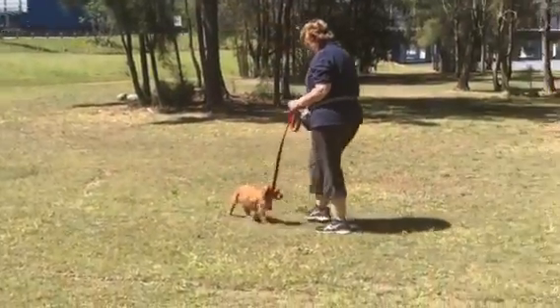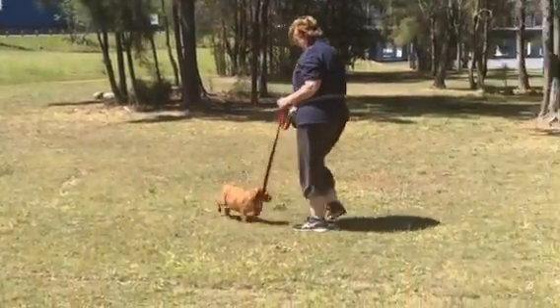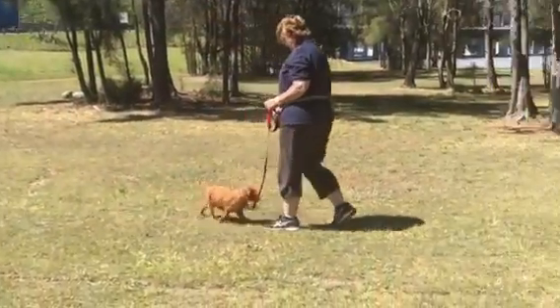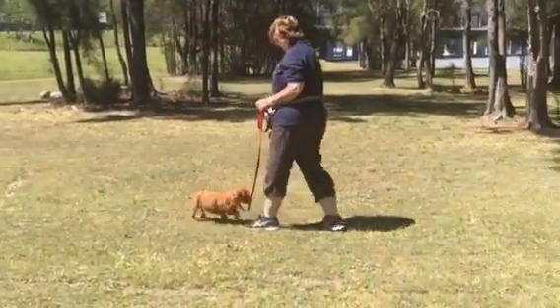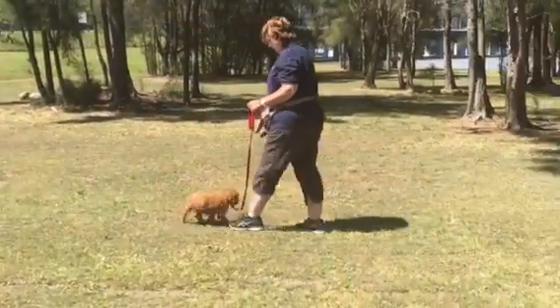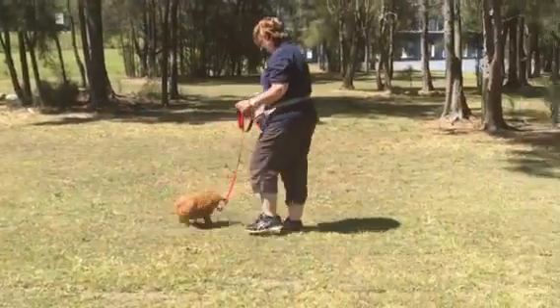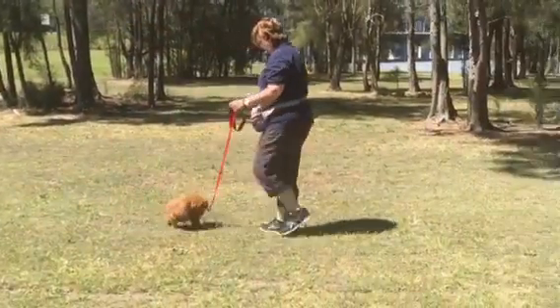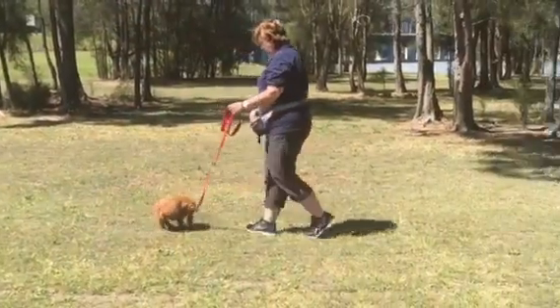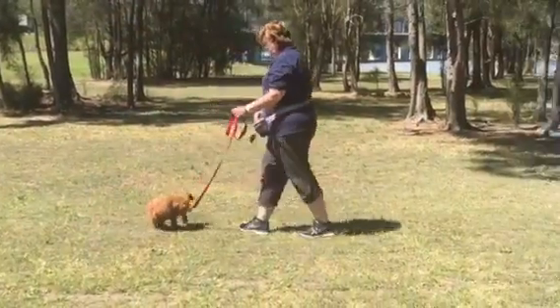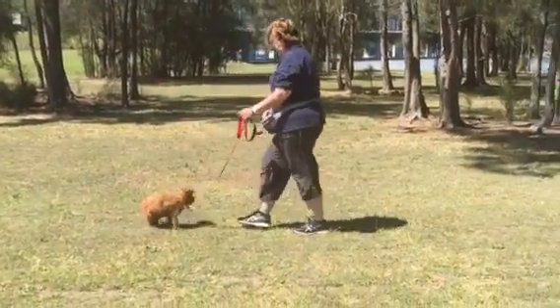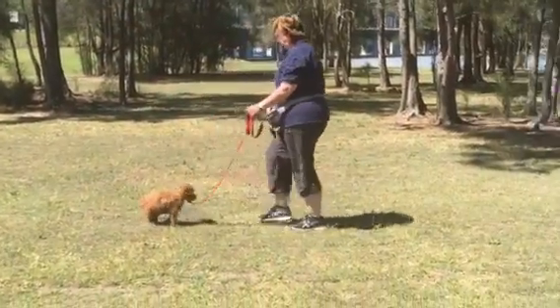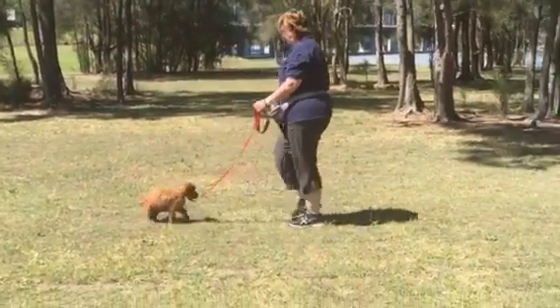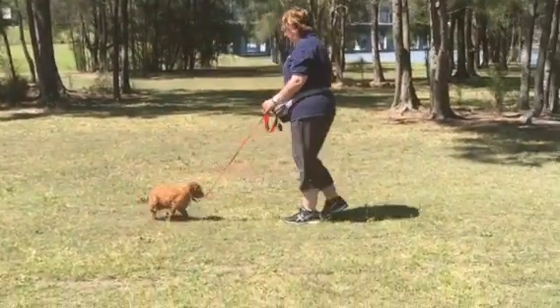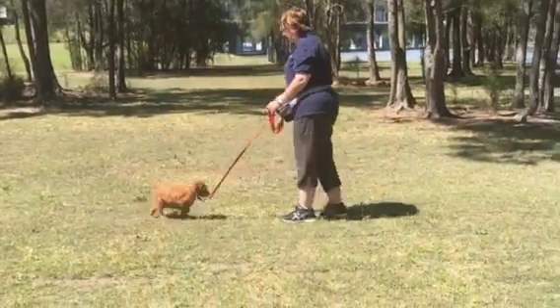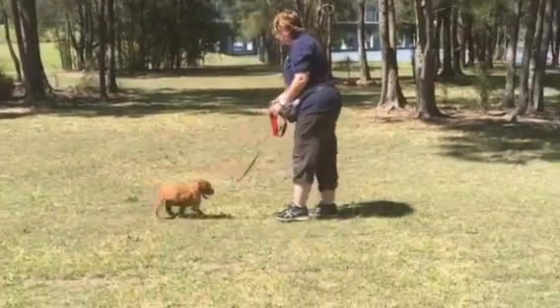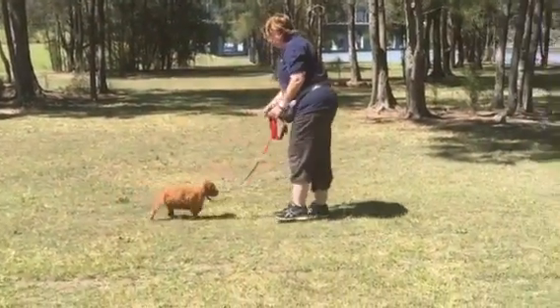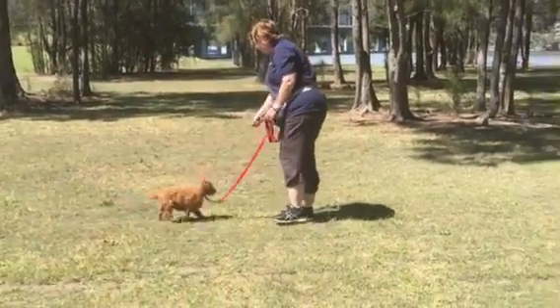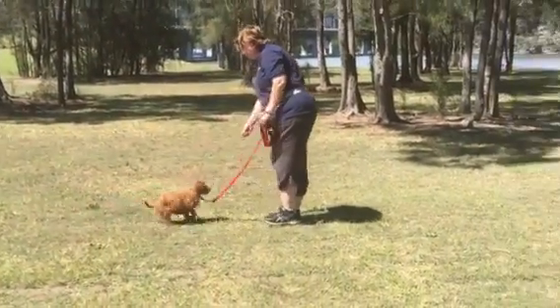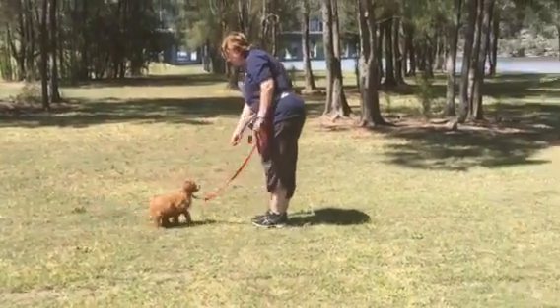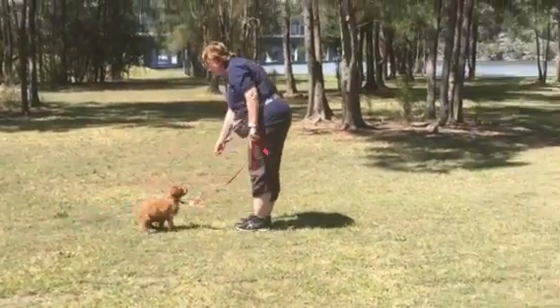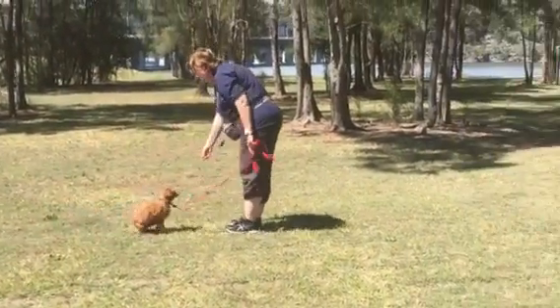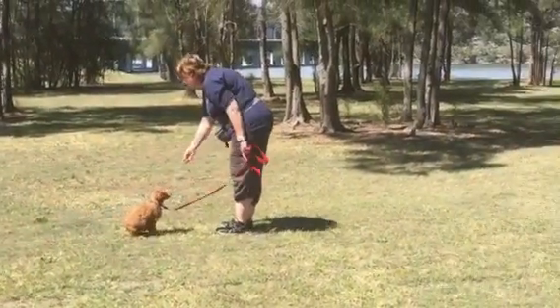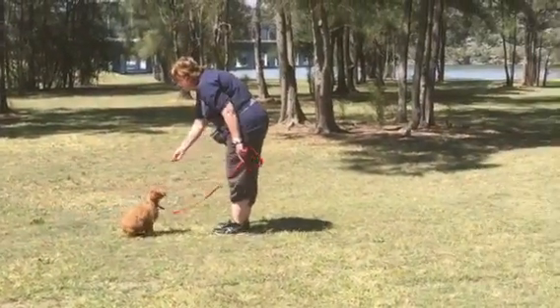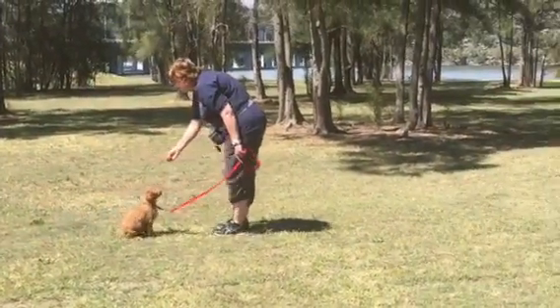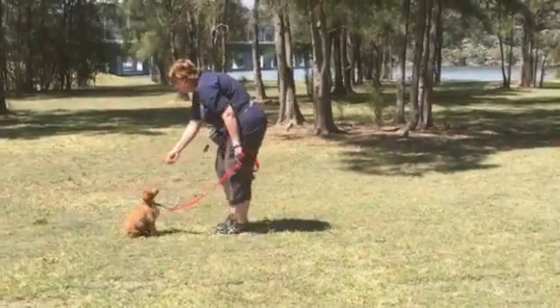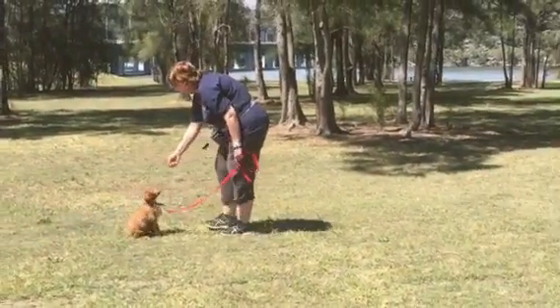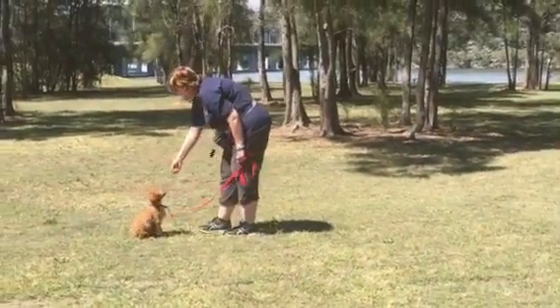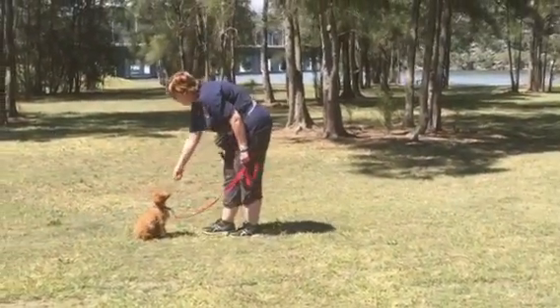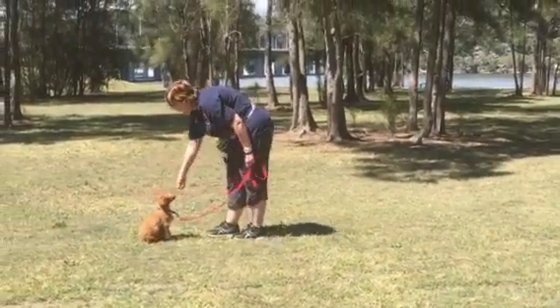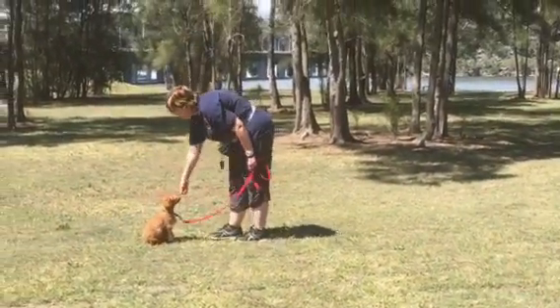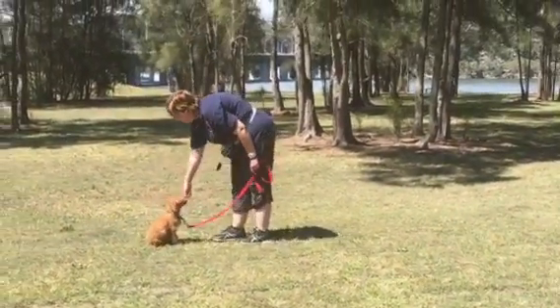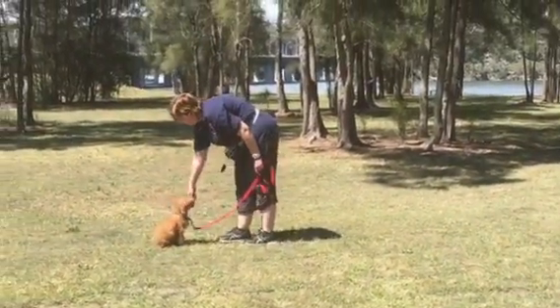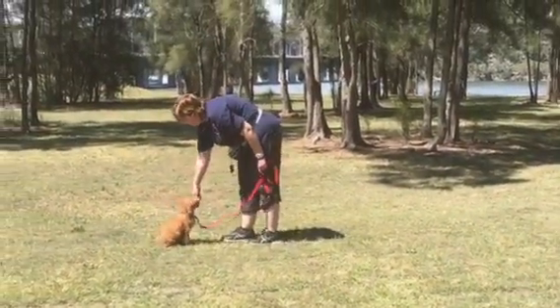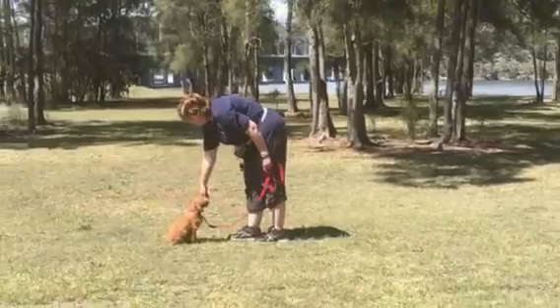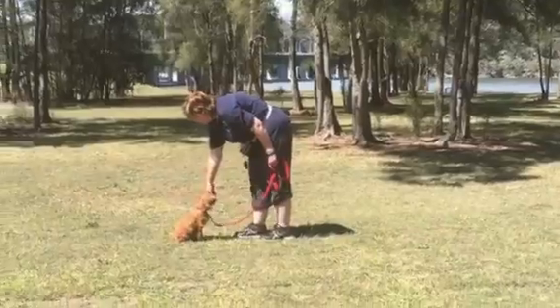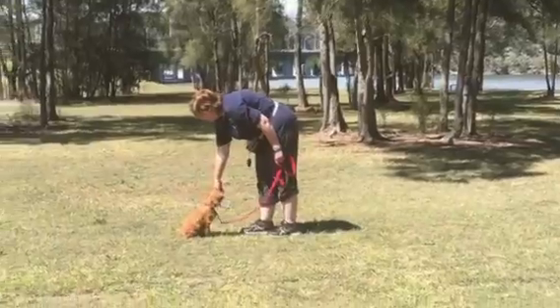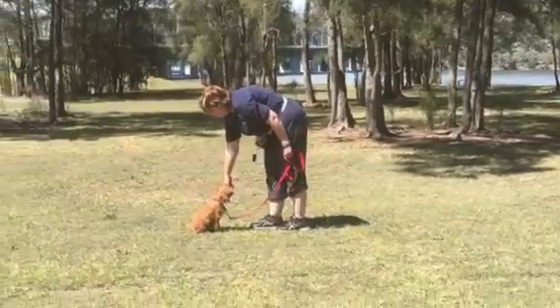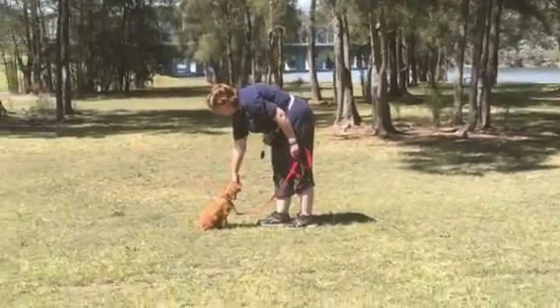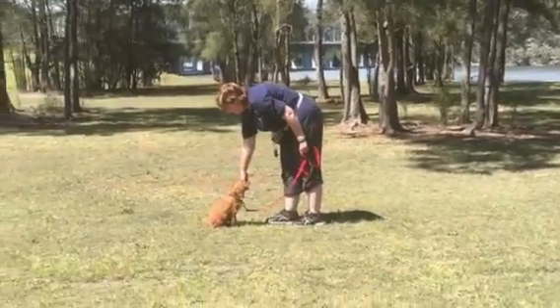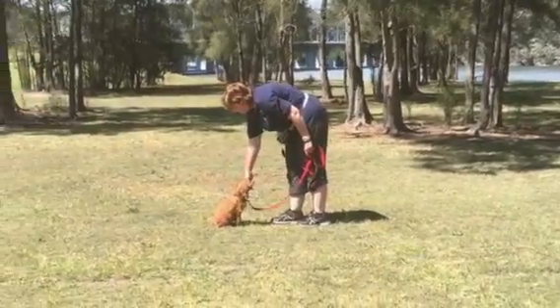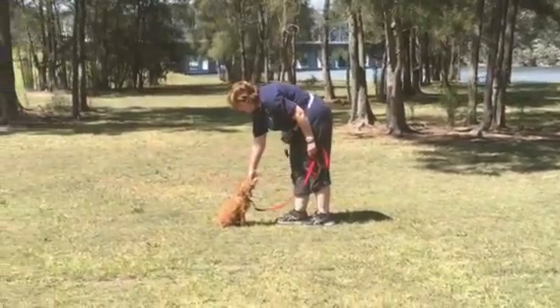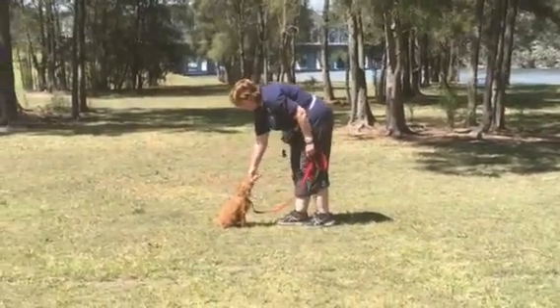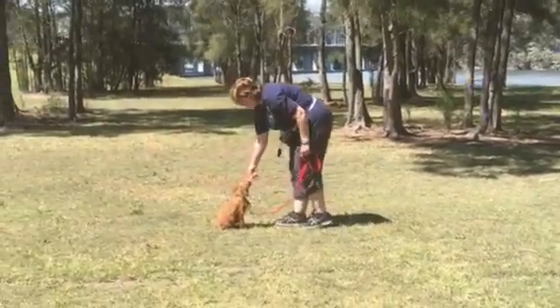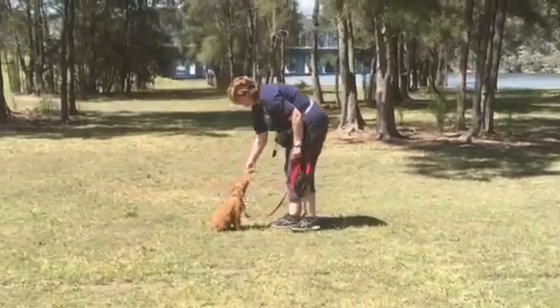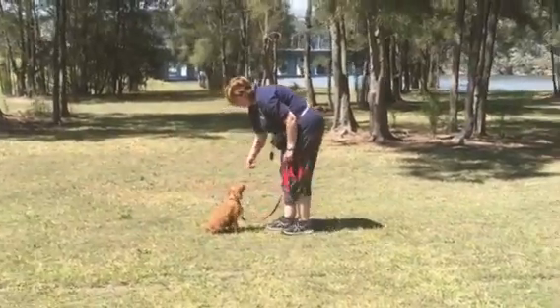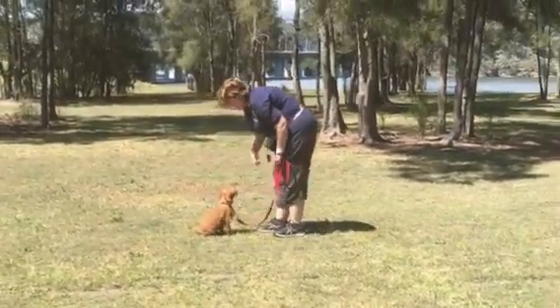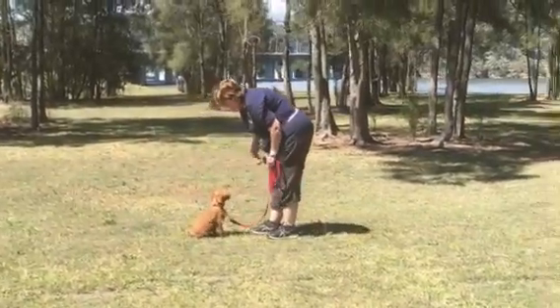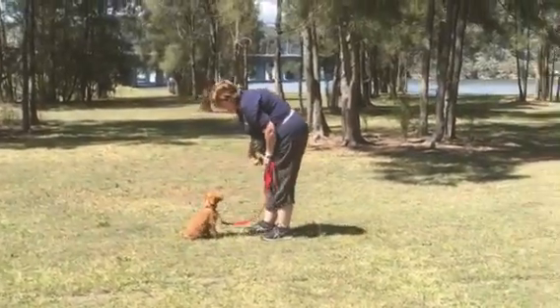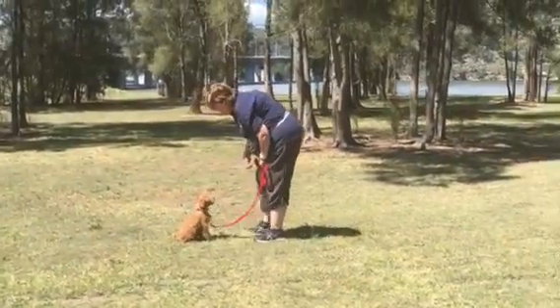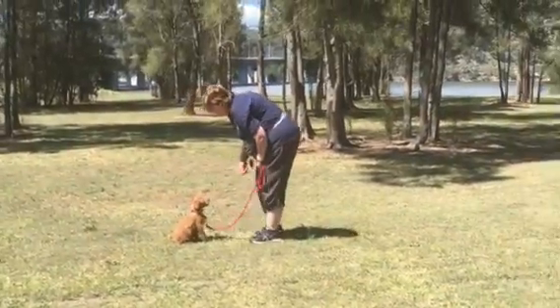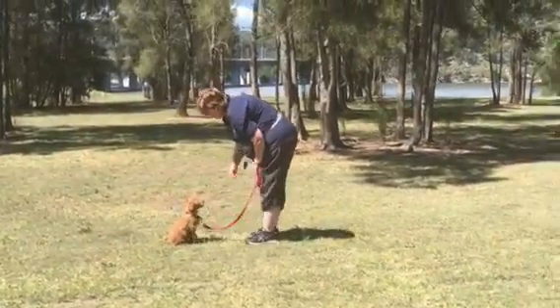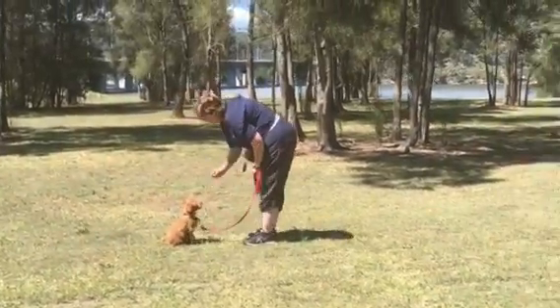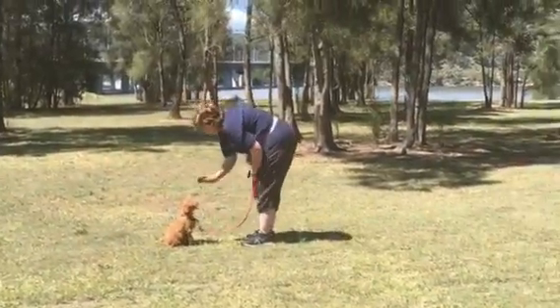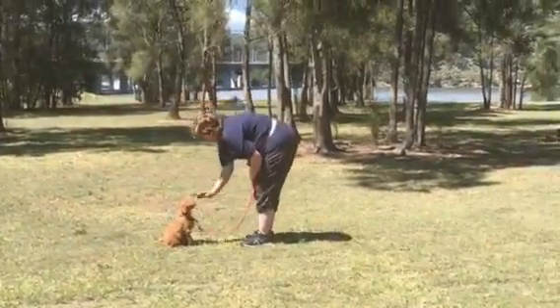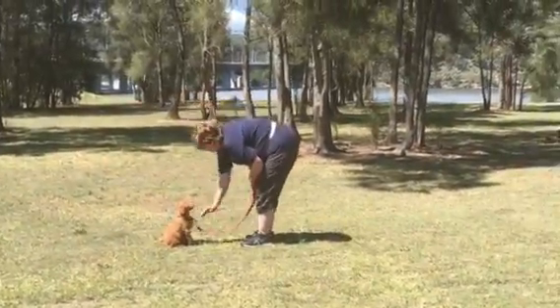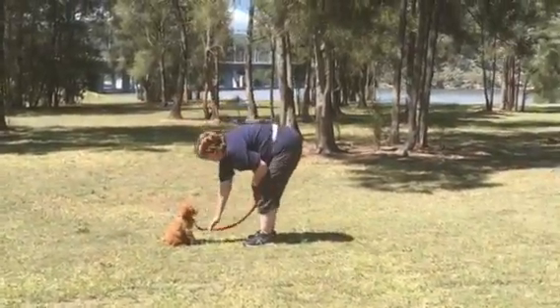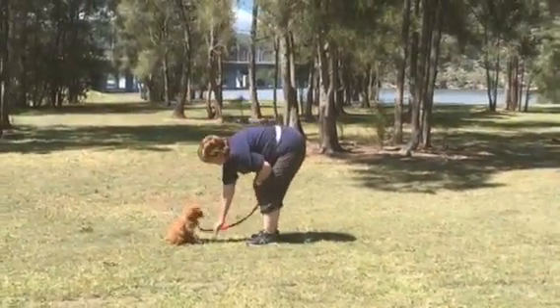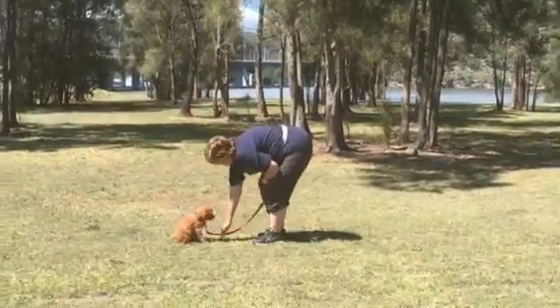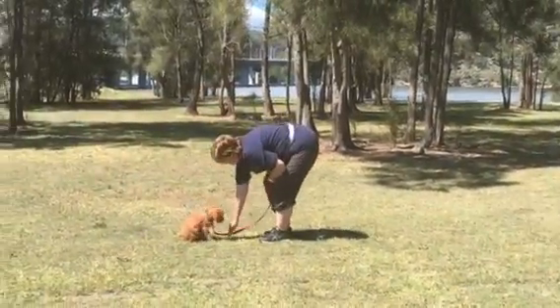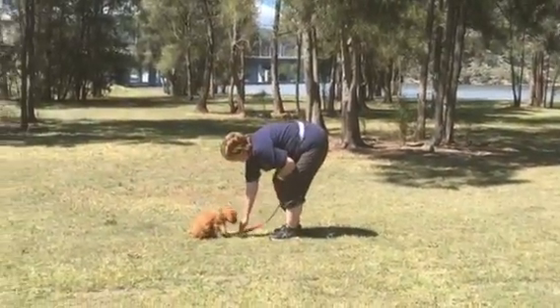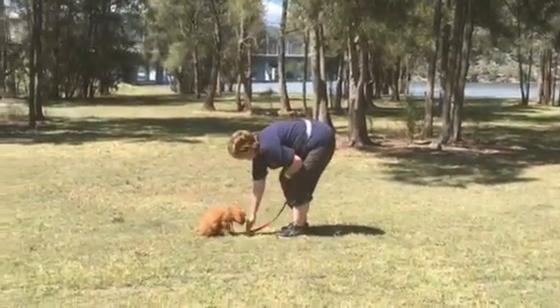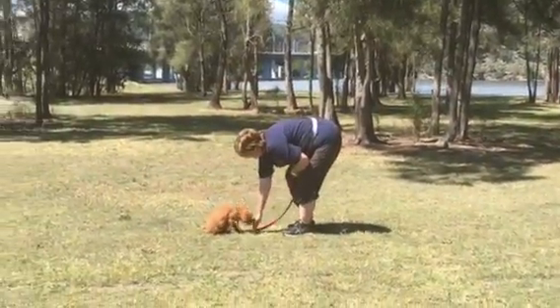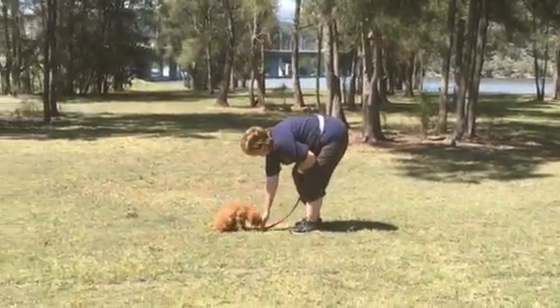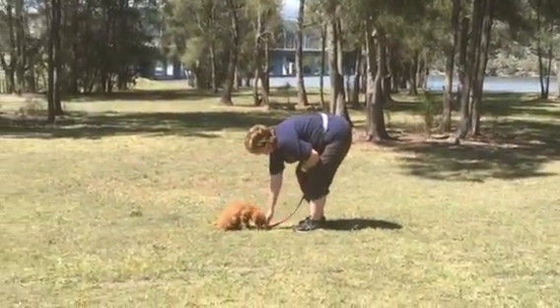They've also got the distraction of a heap of puppies we've brought down. You'll see them in a moment — they're in a pen behind us.